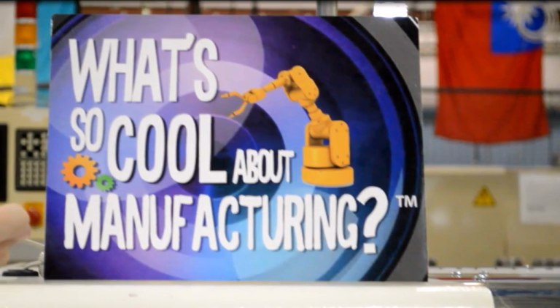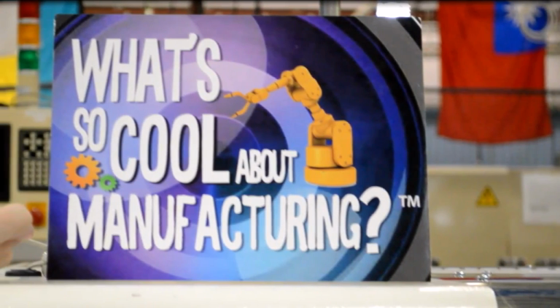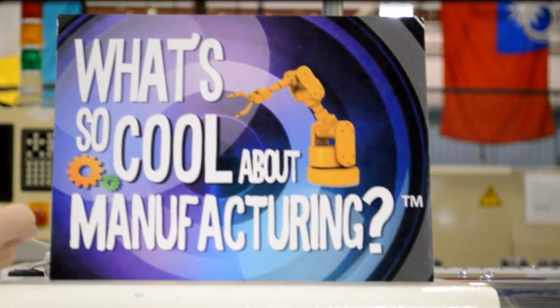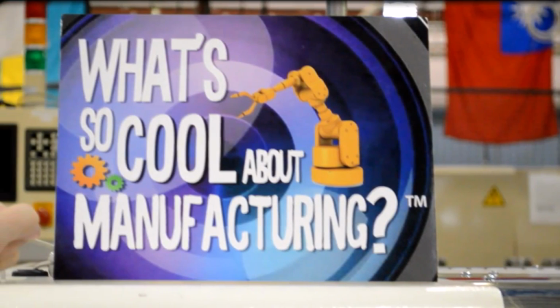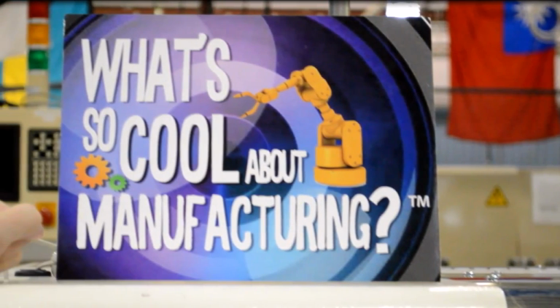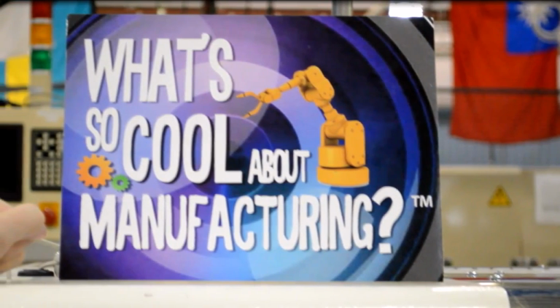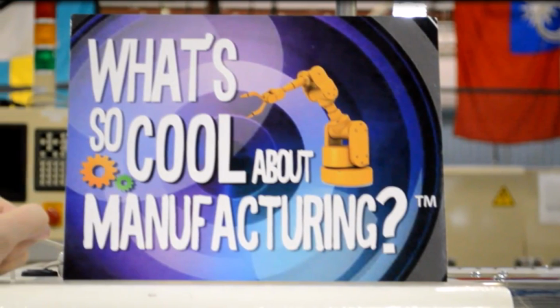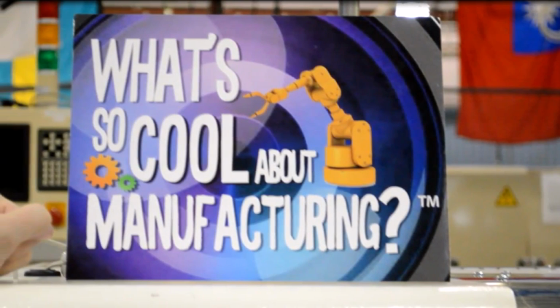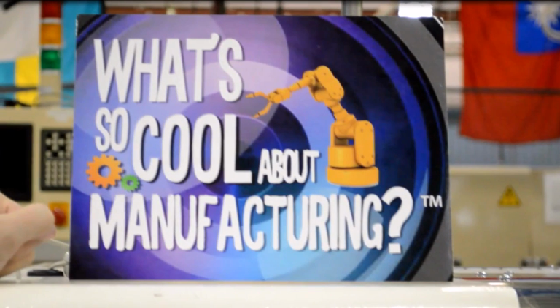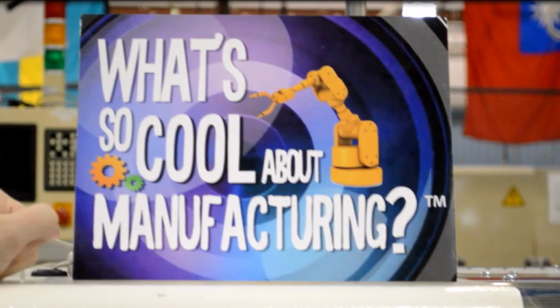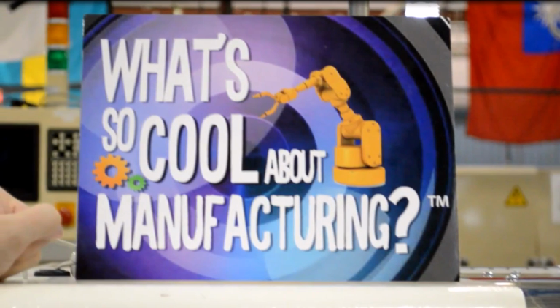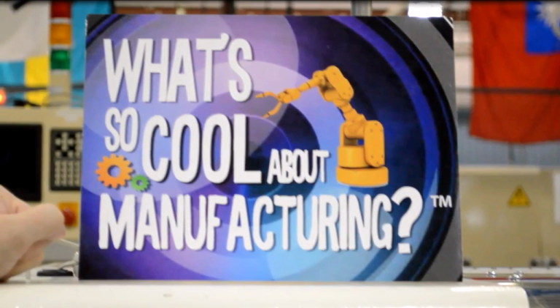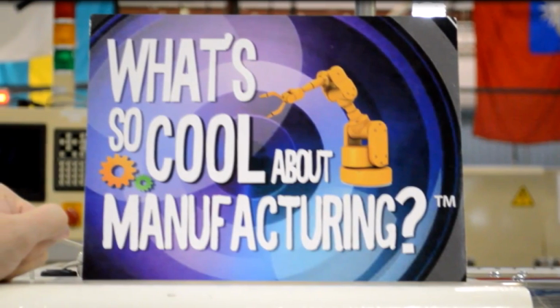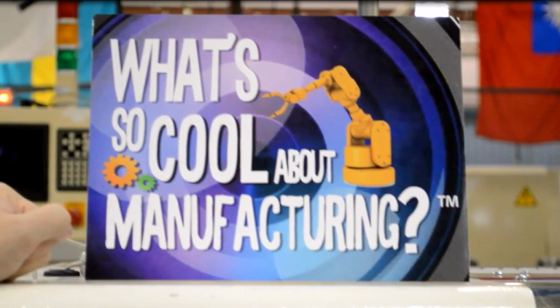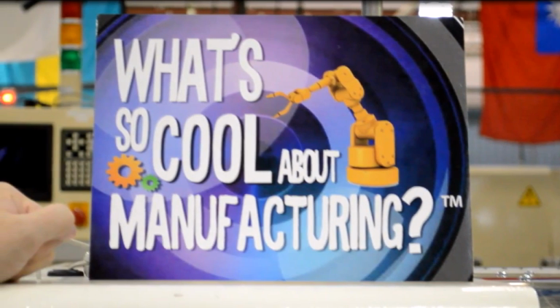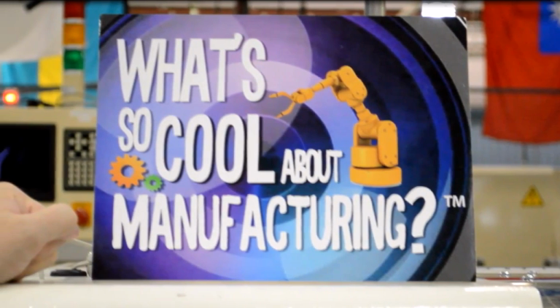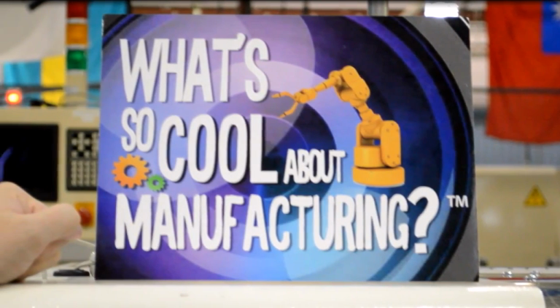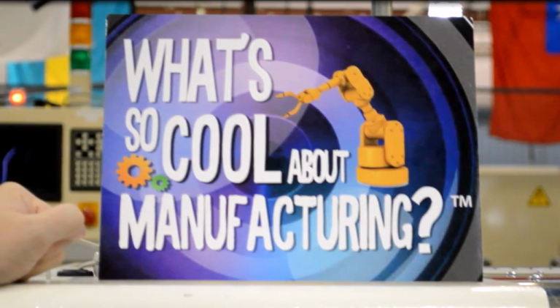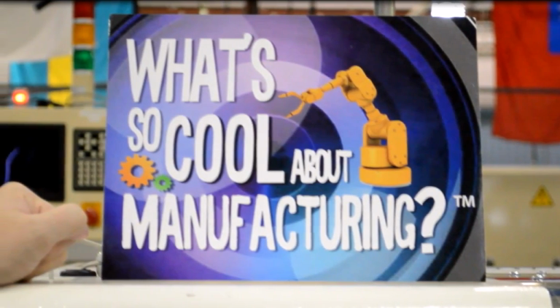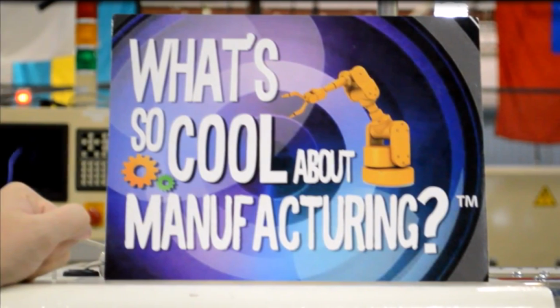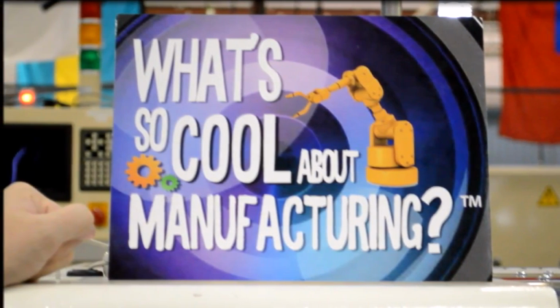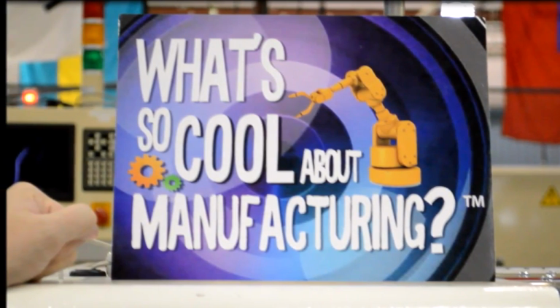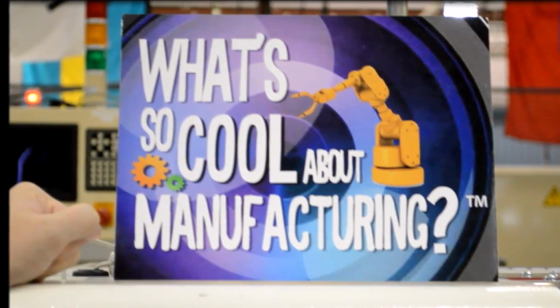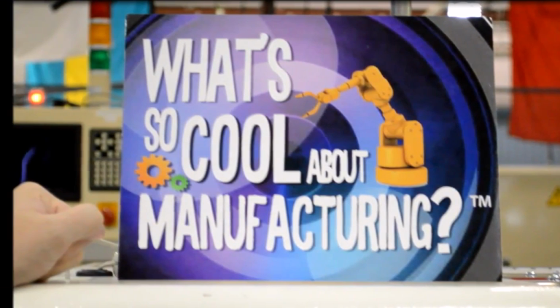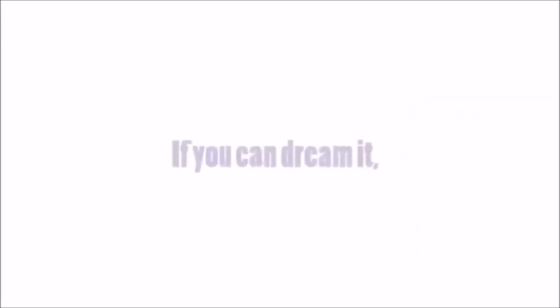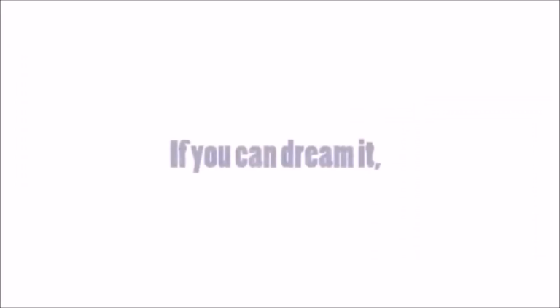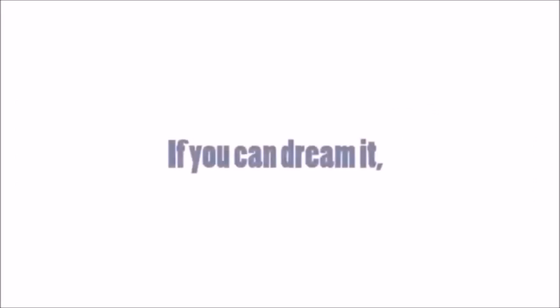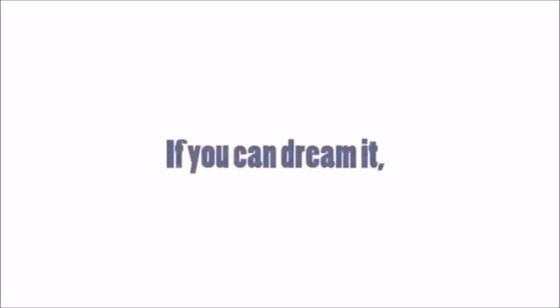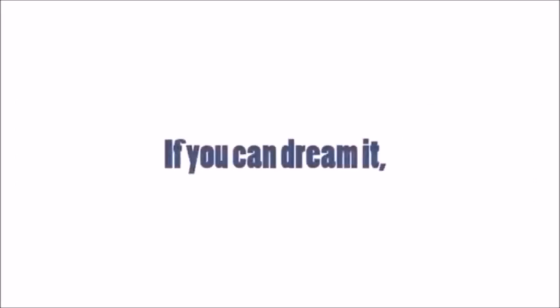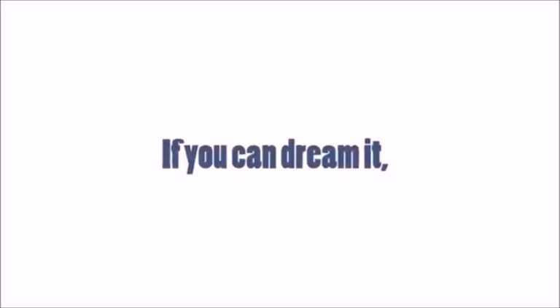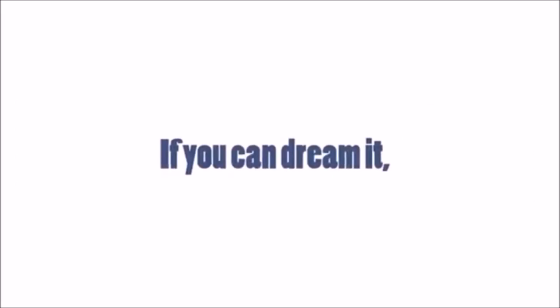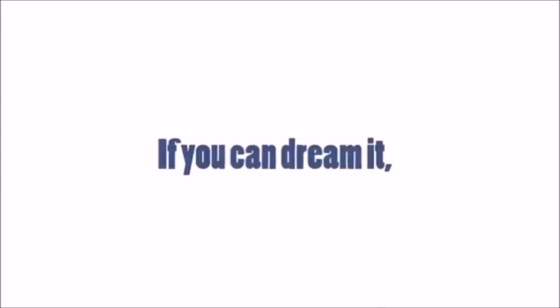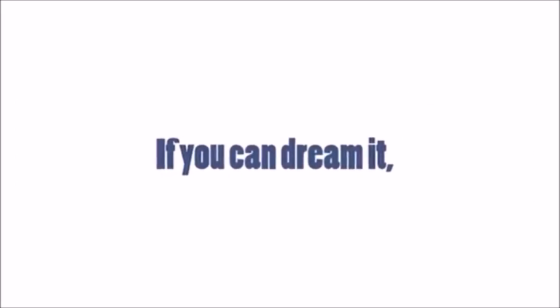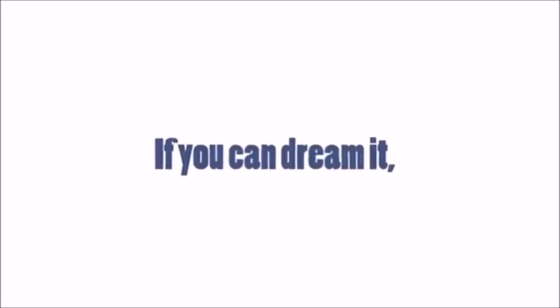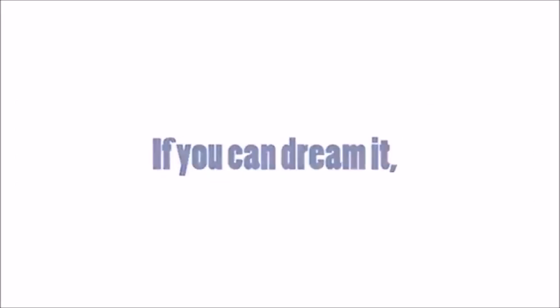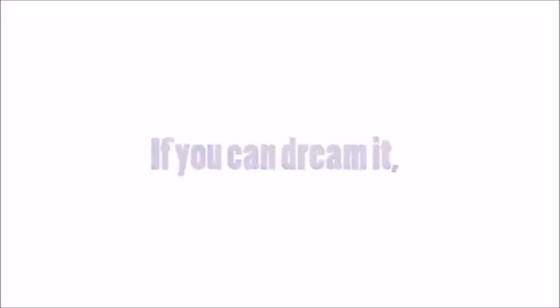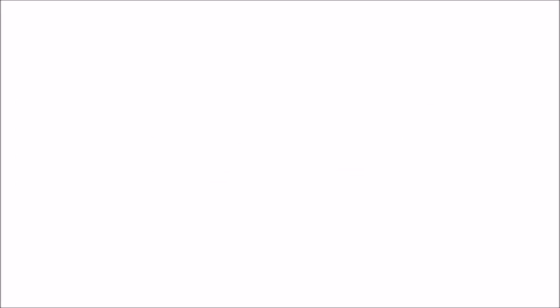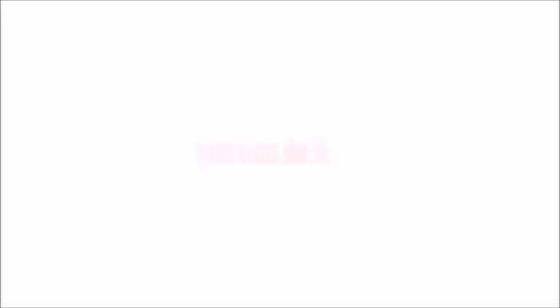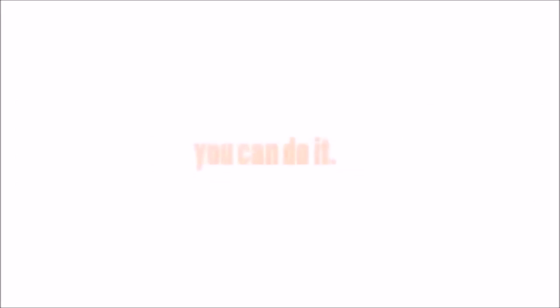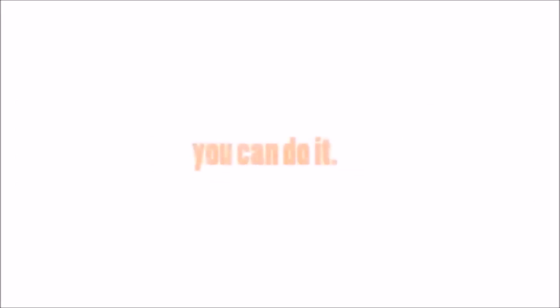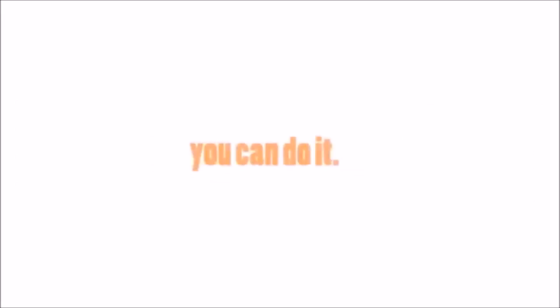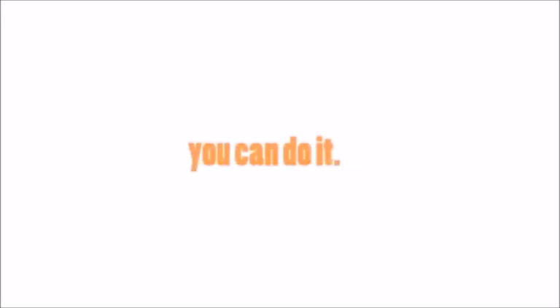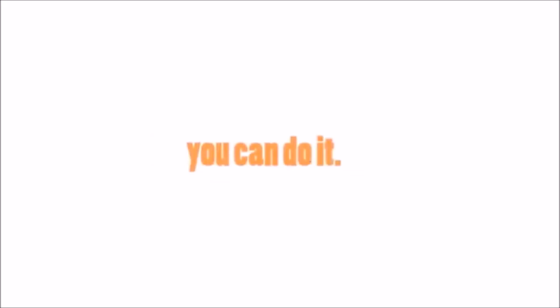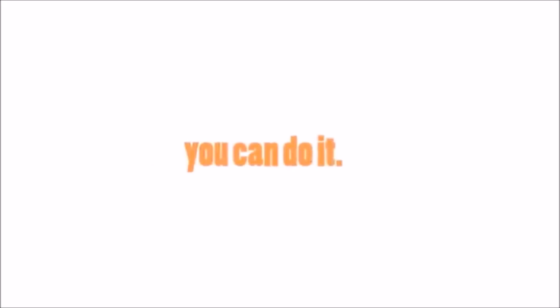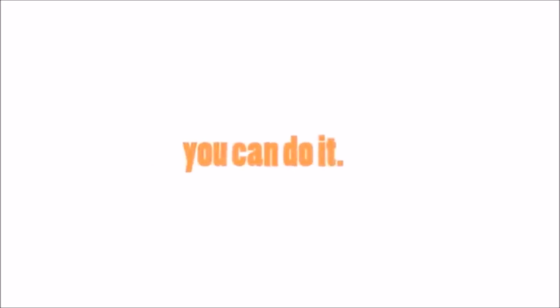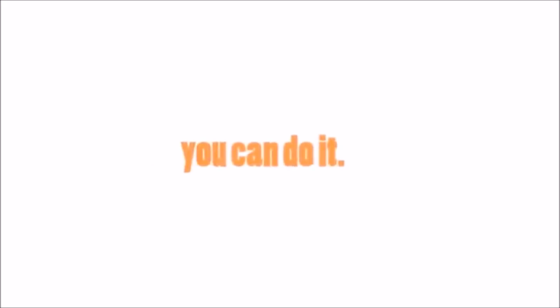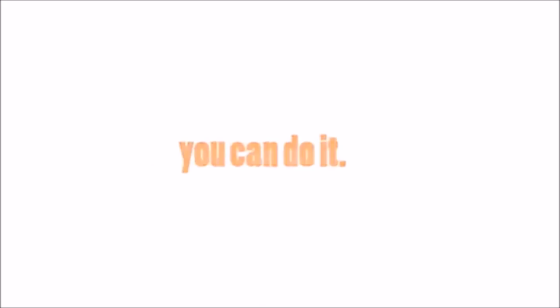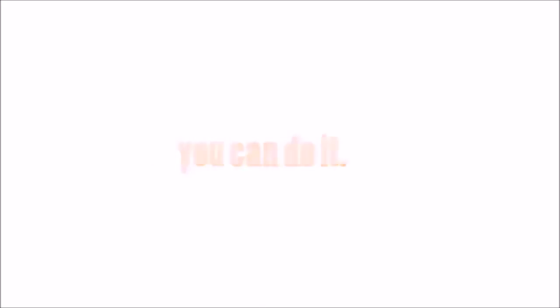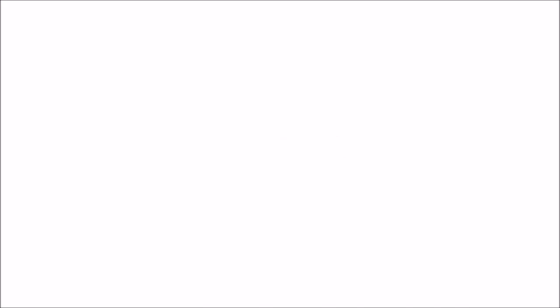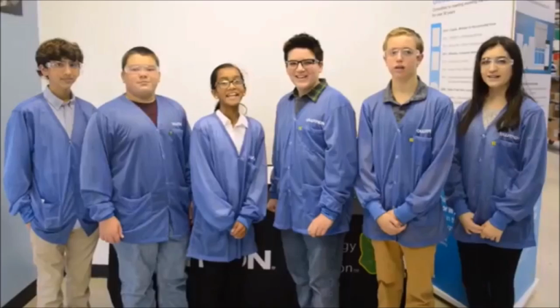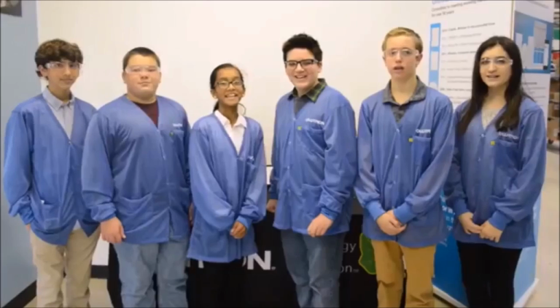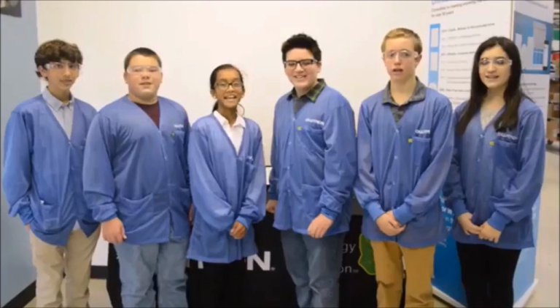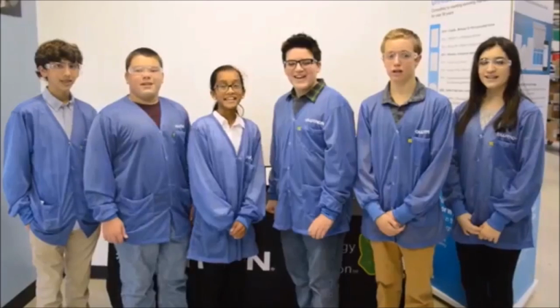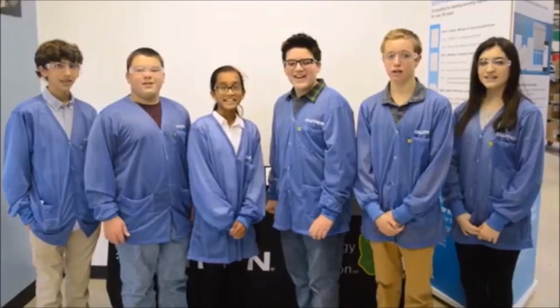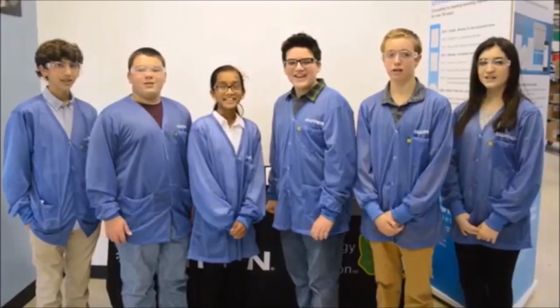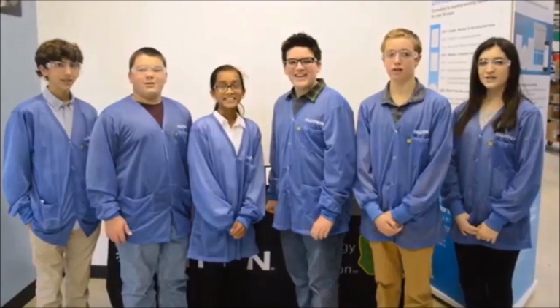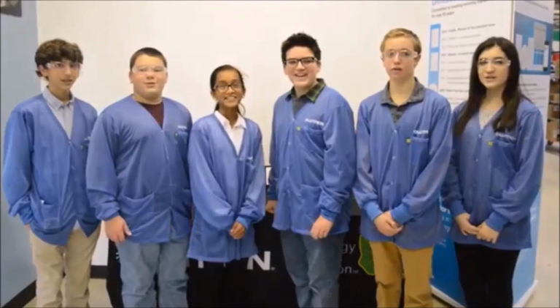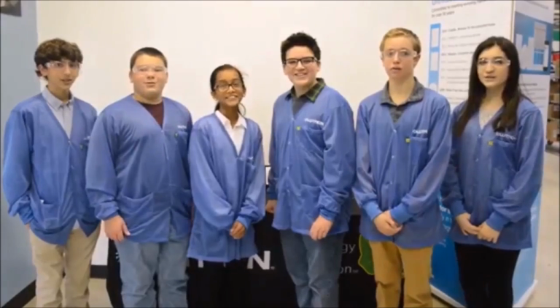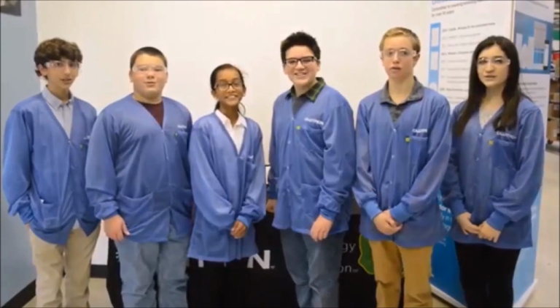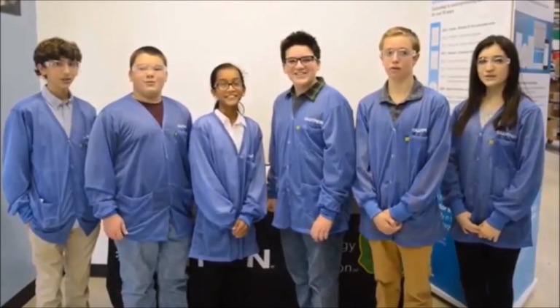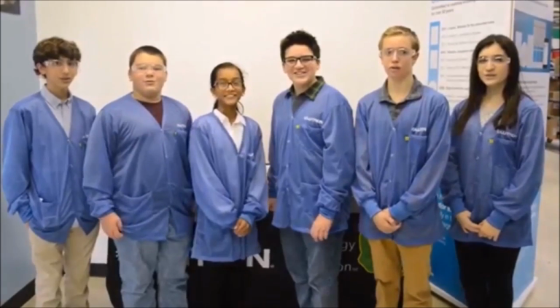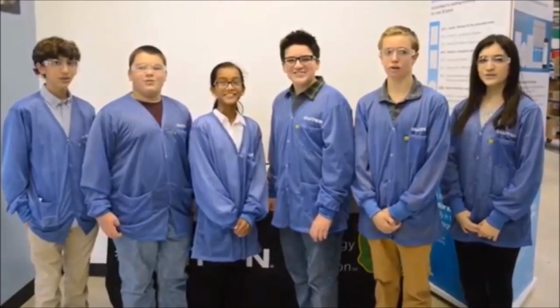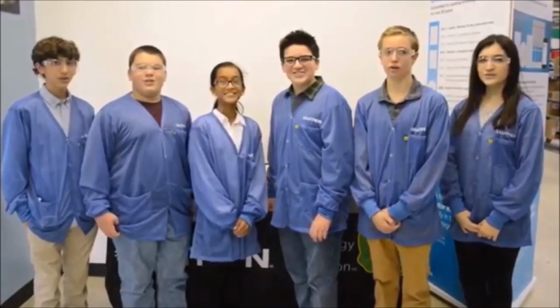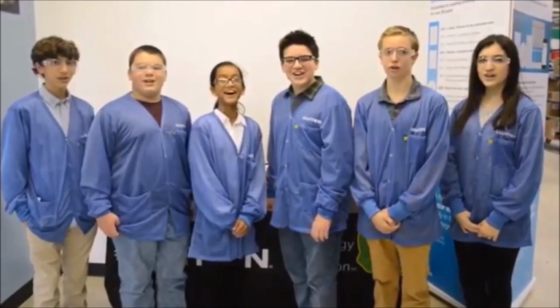Lutron showed us what was so cool about manufacturing — that if you can dream it, you can do it. Thank you, Lutron!